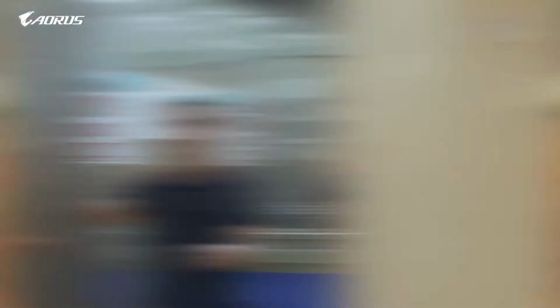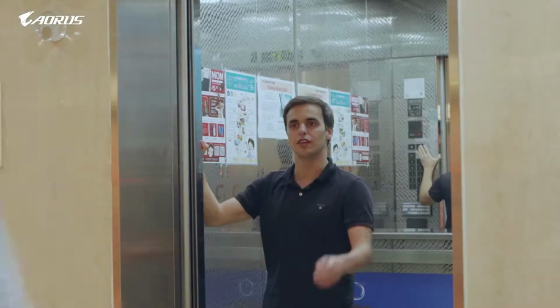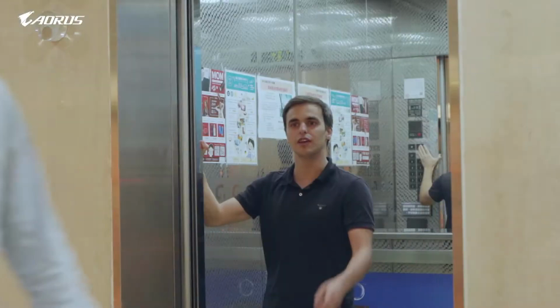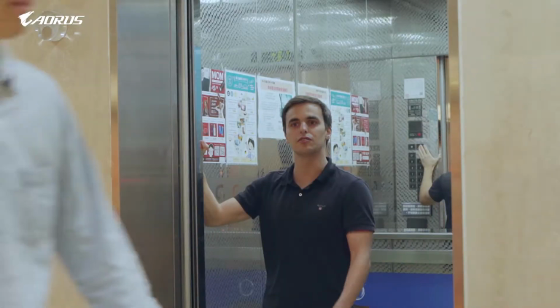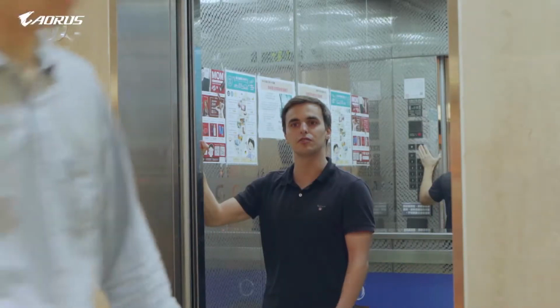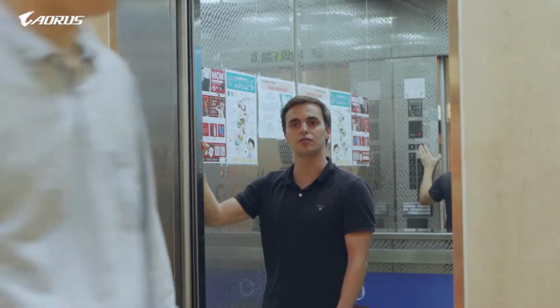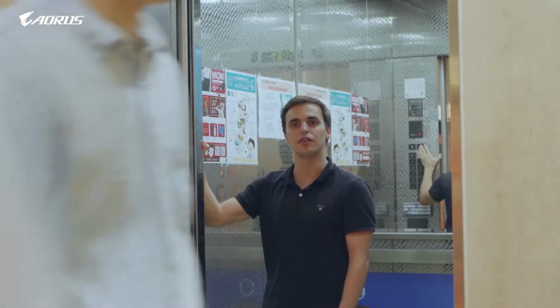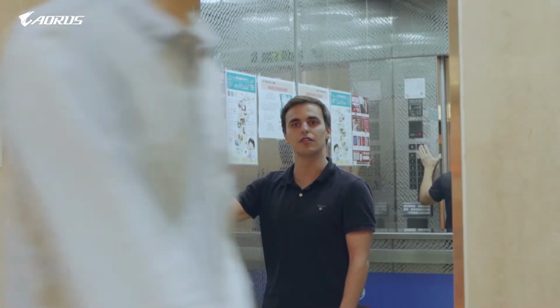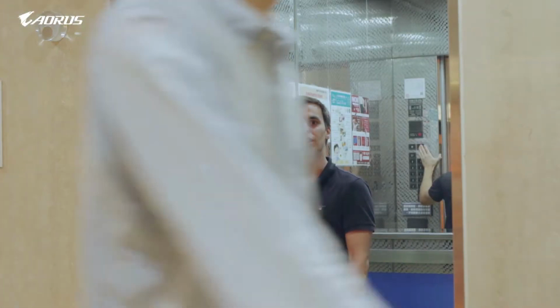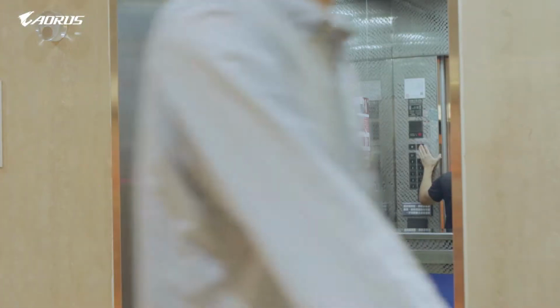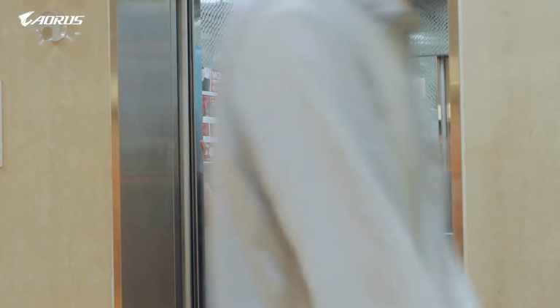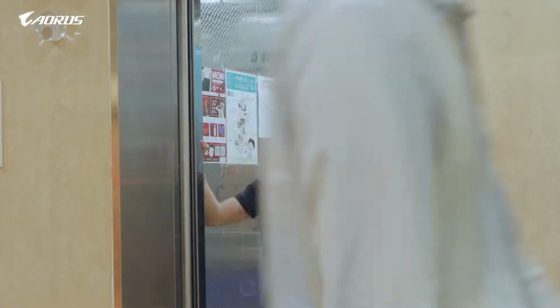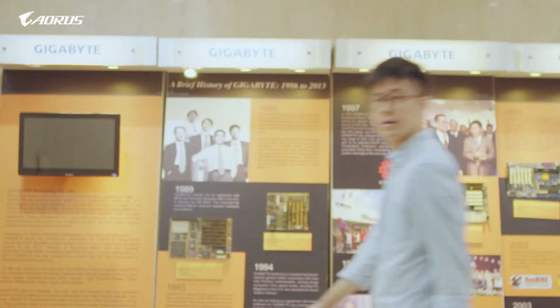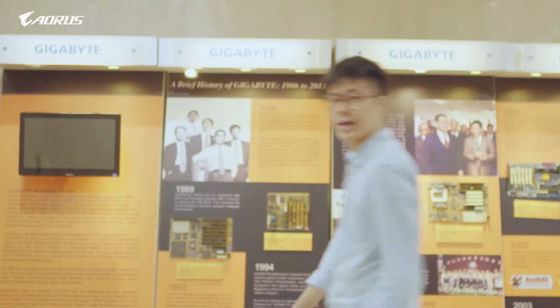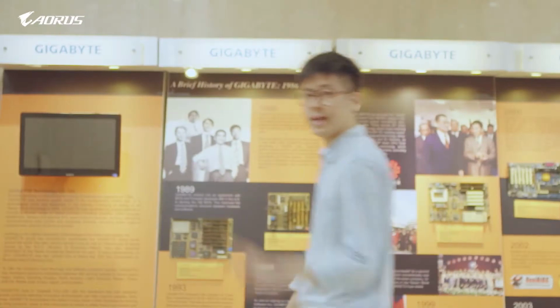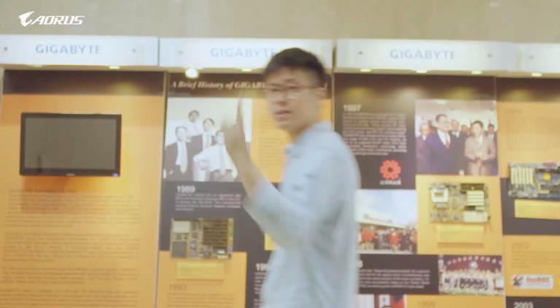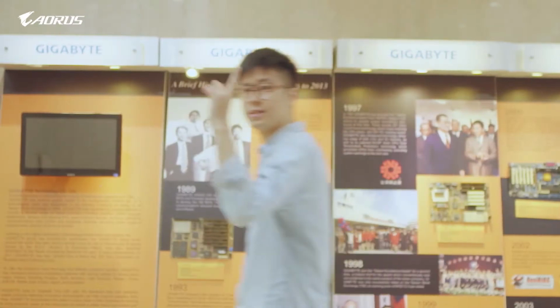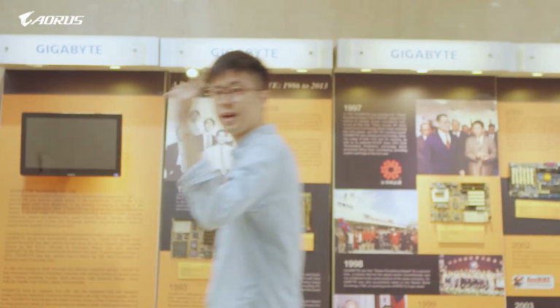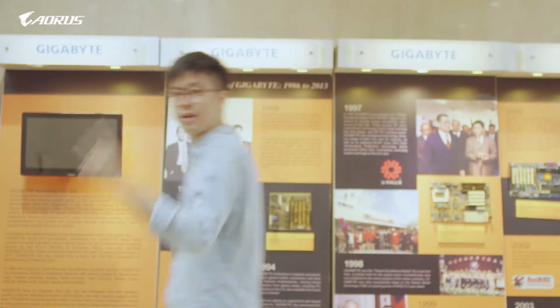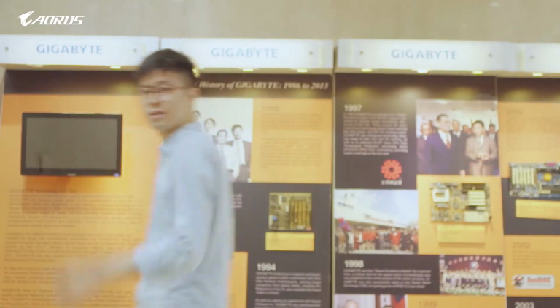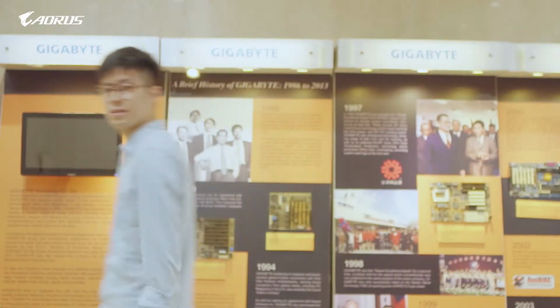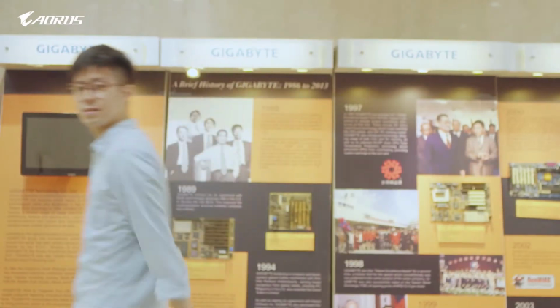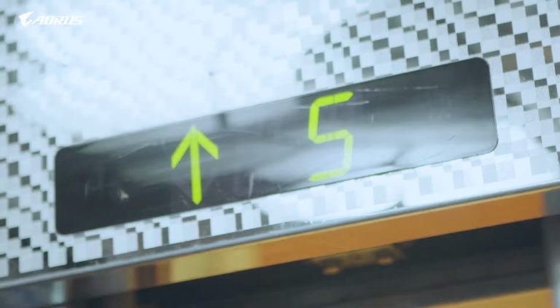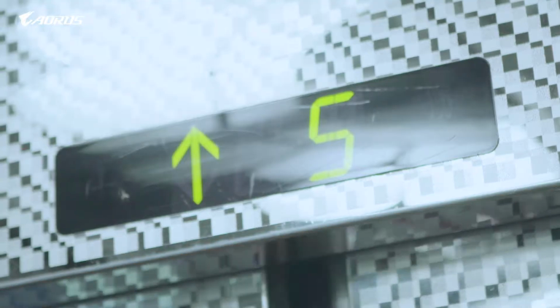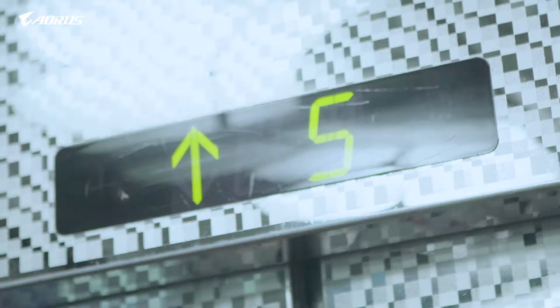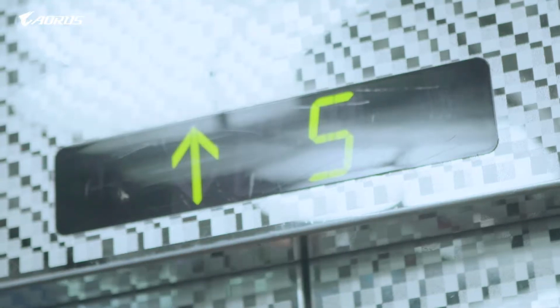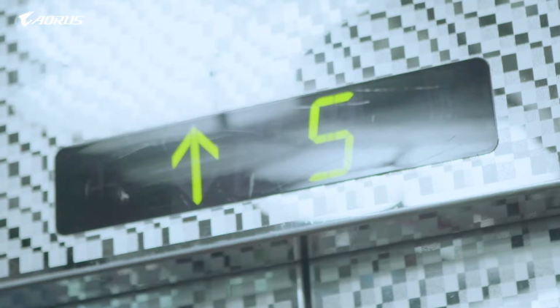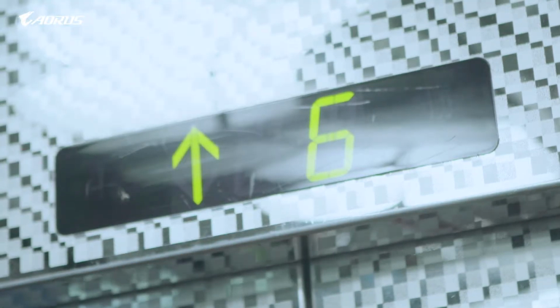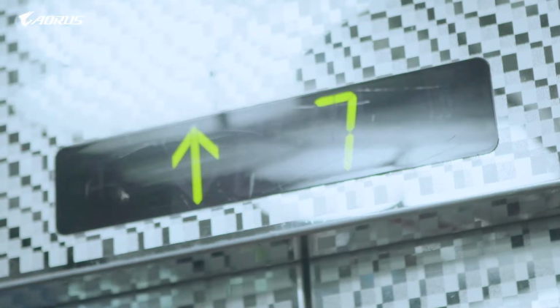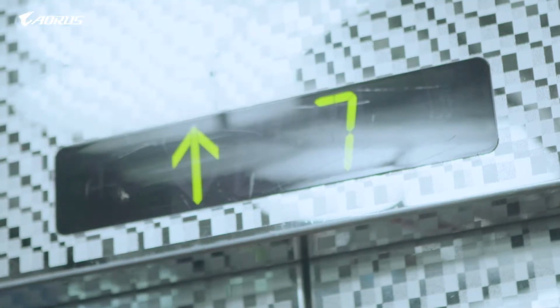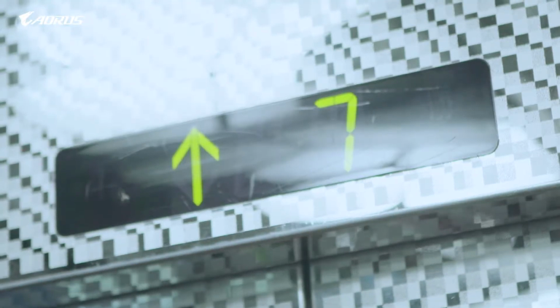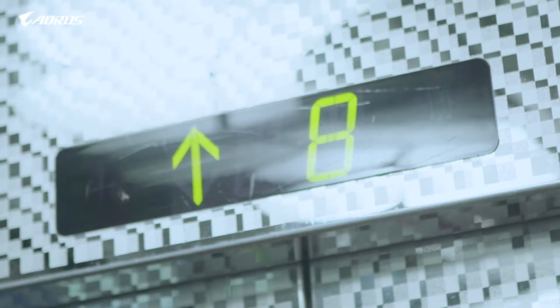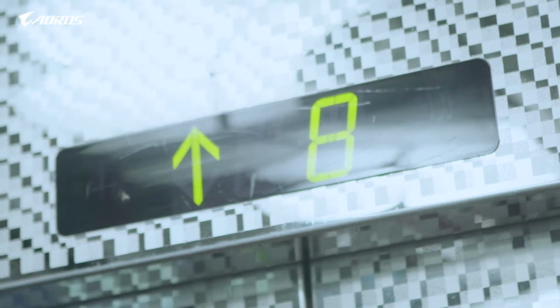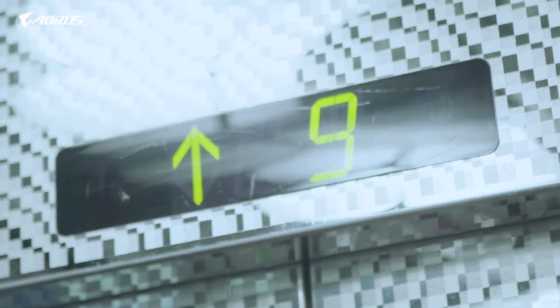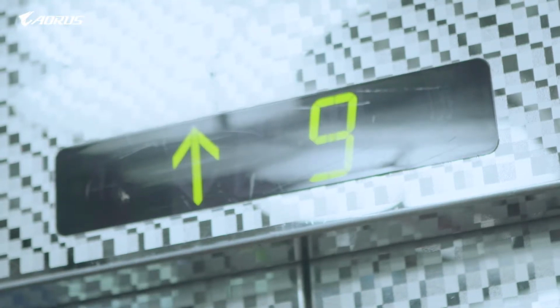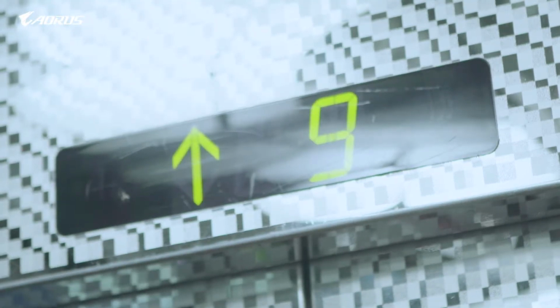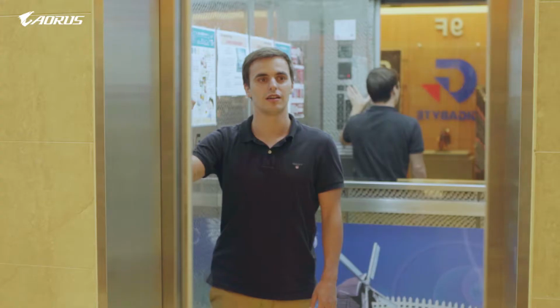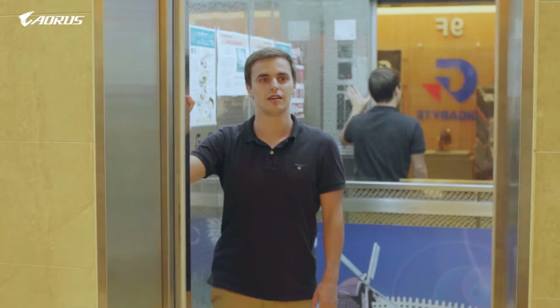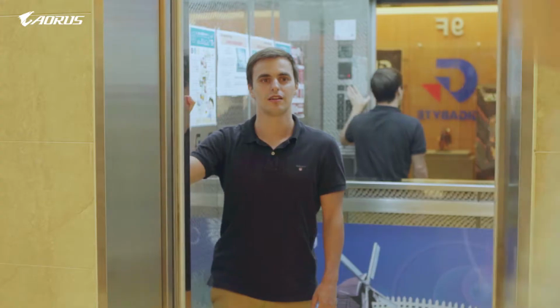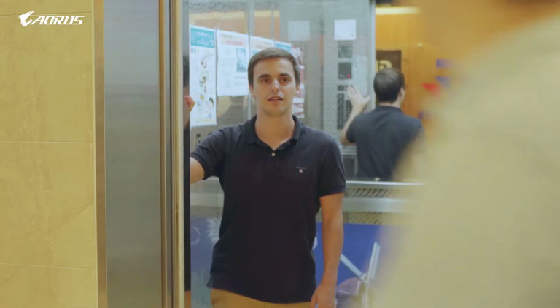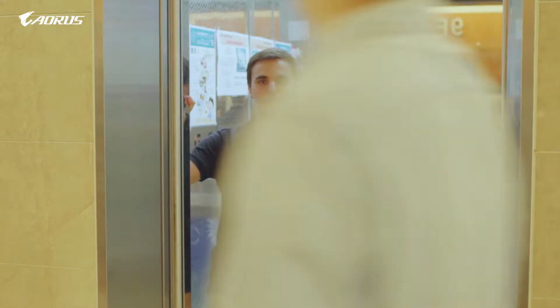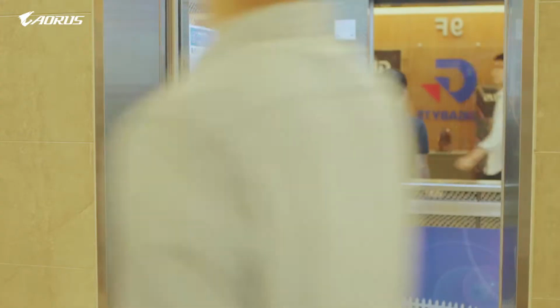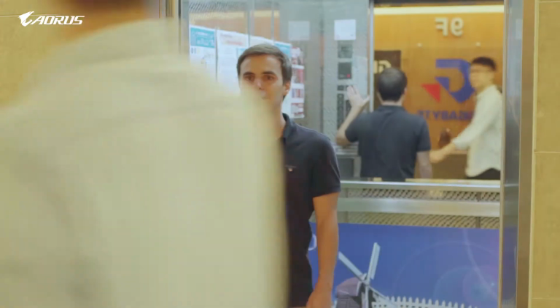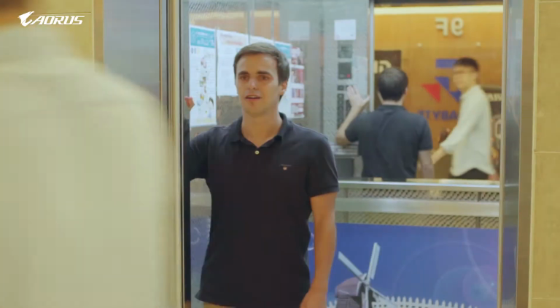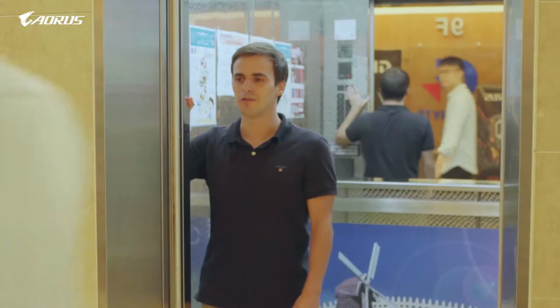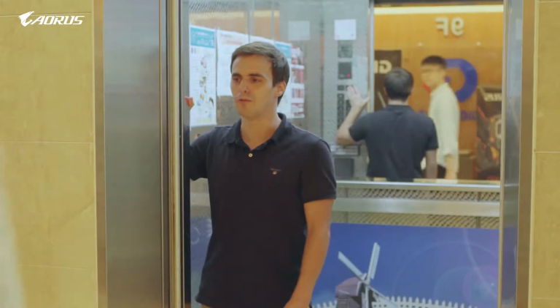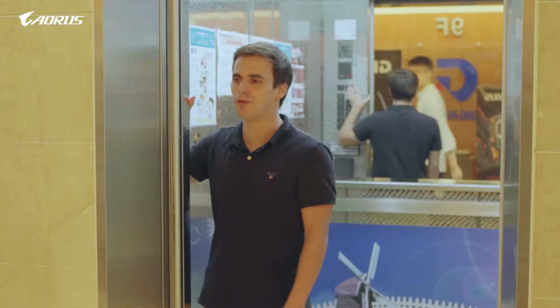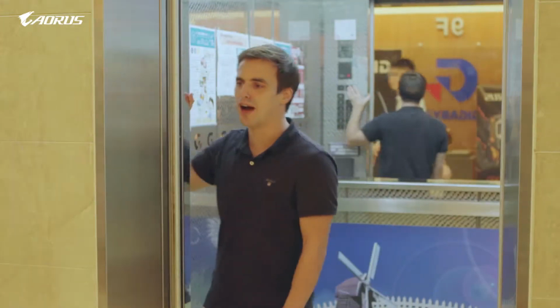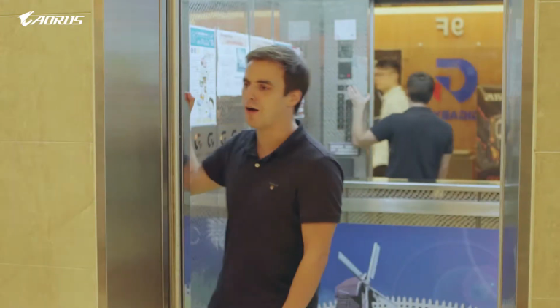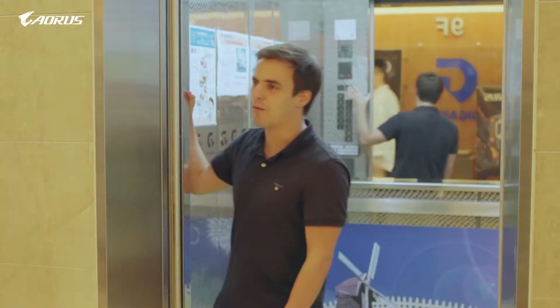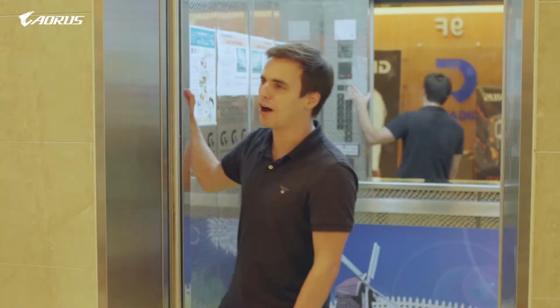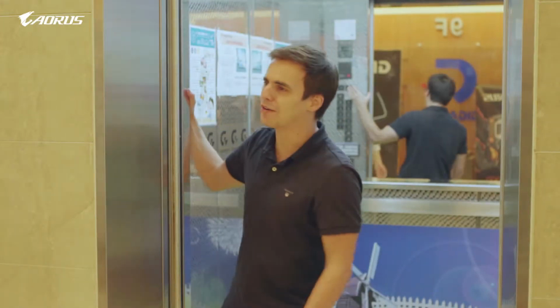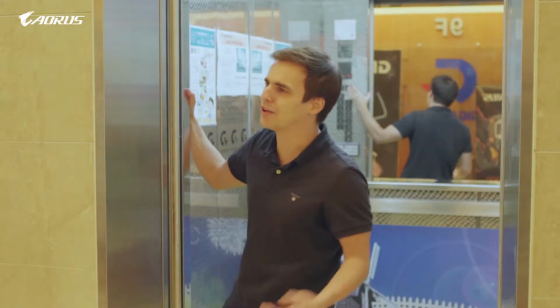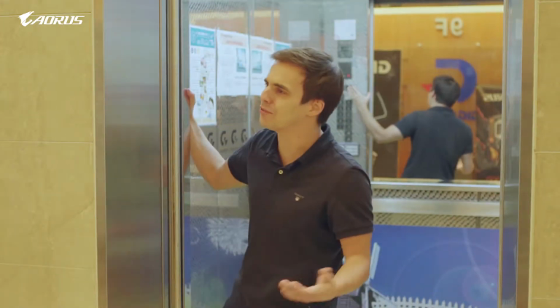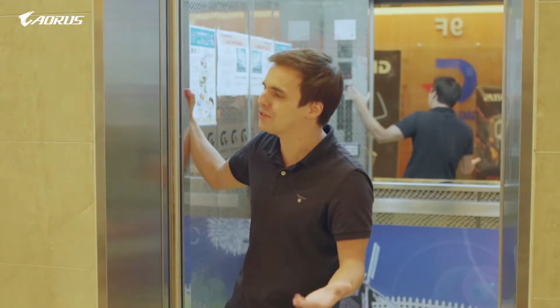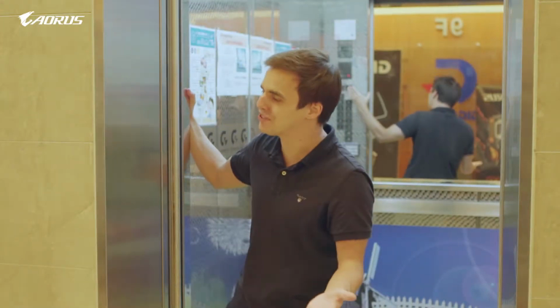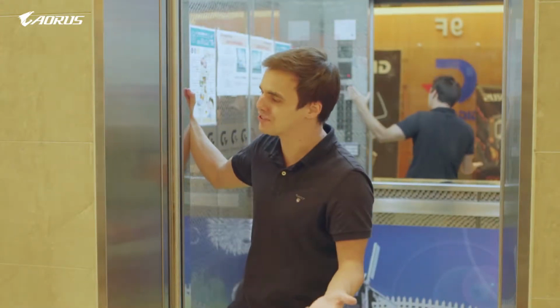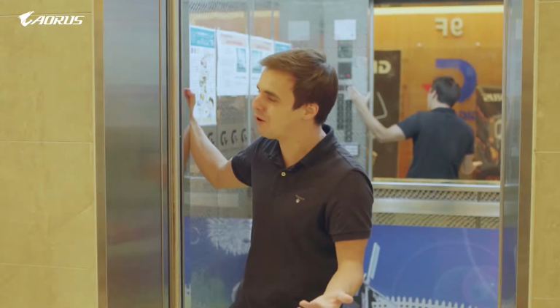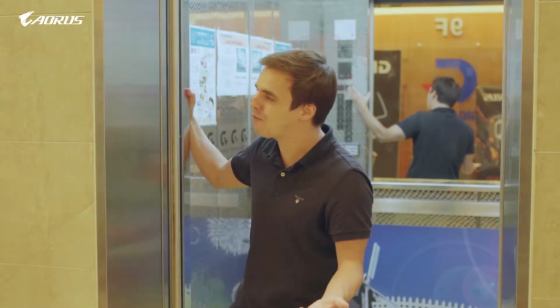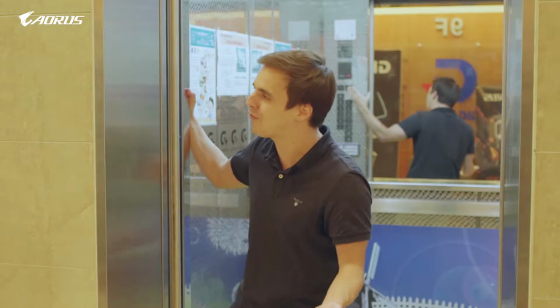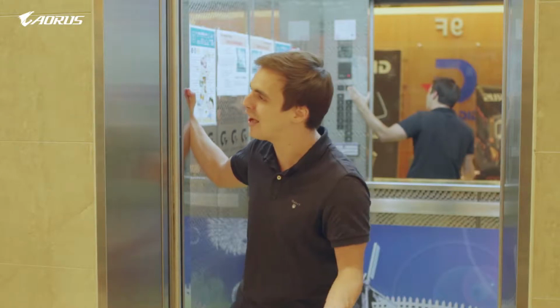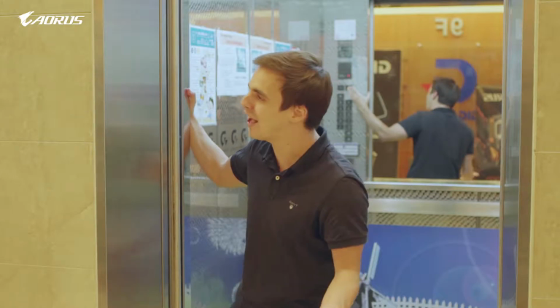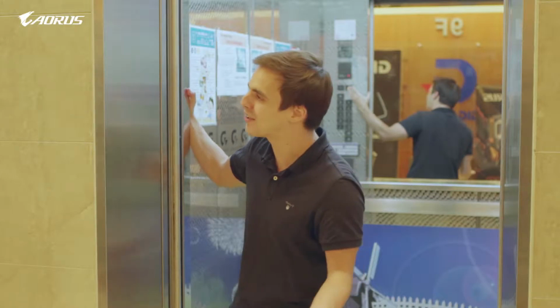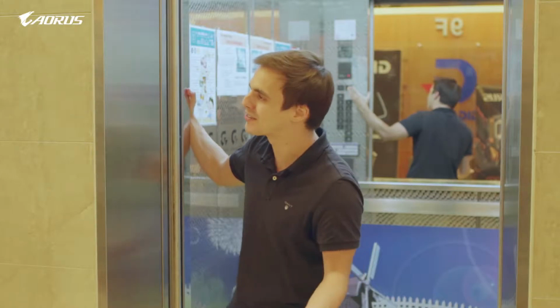Hey, so you're not coming taking the stairs? Yo, wow, how can you be so fast?